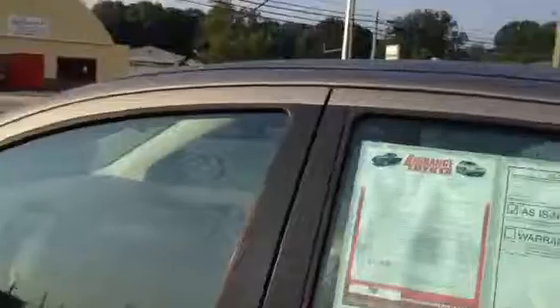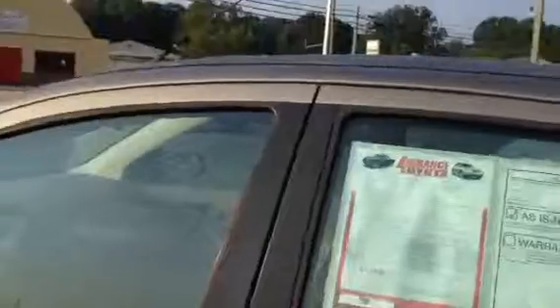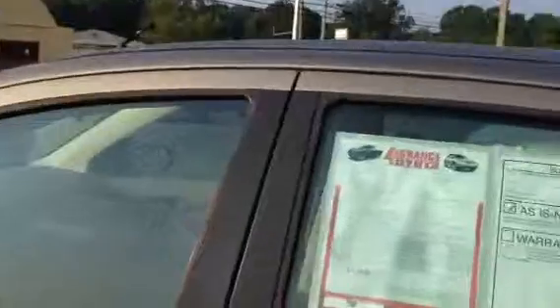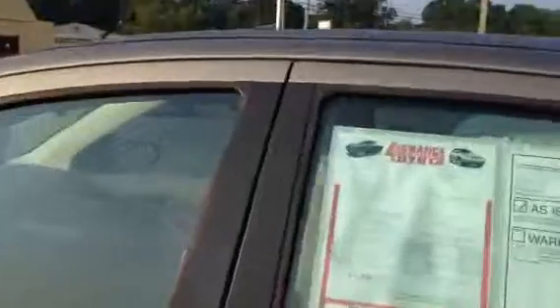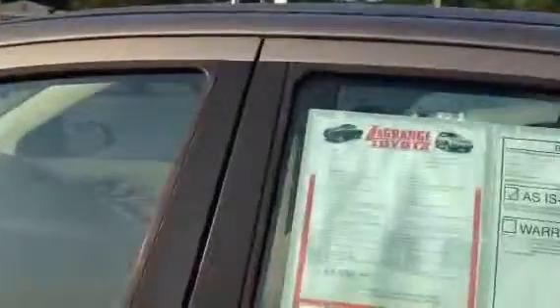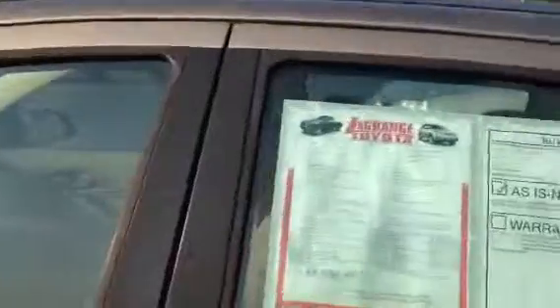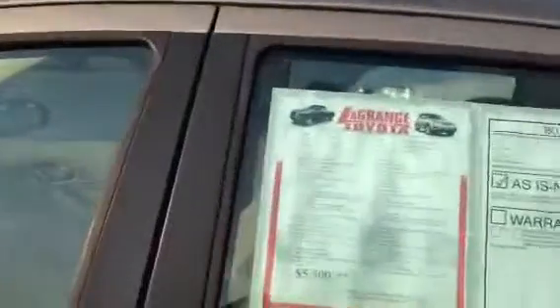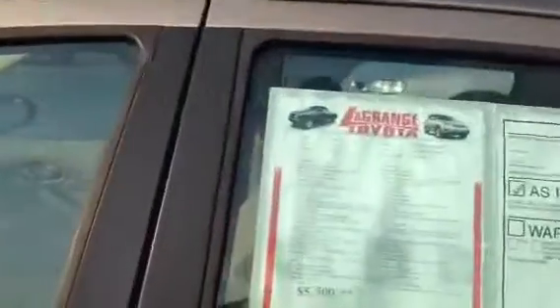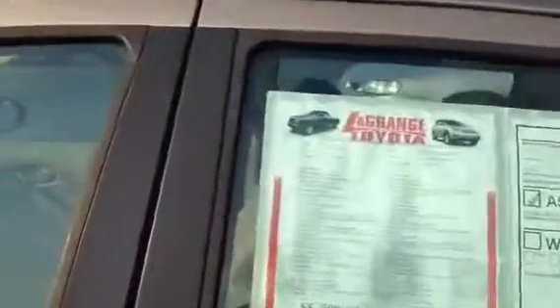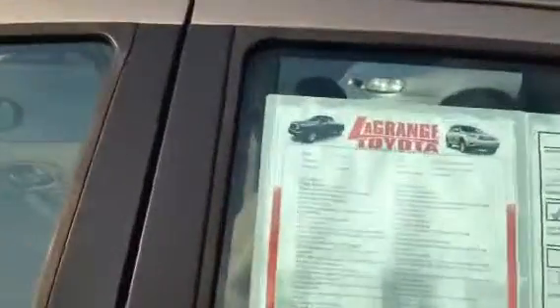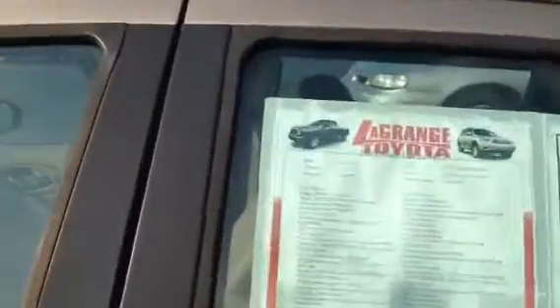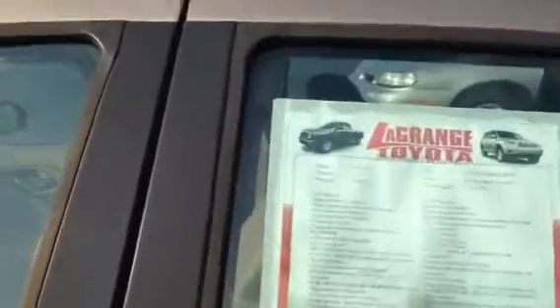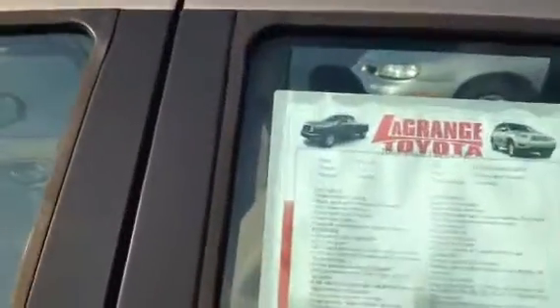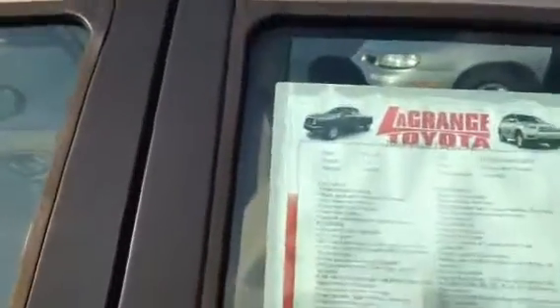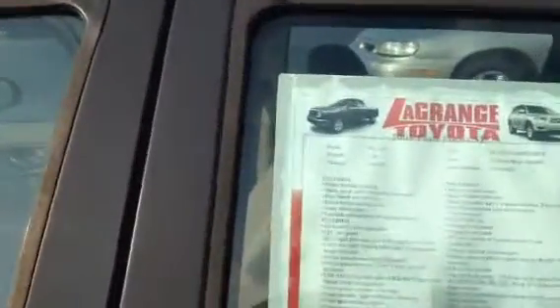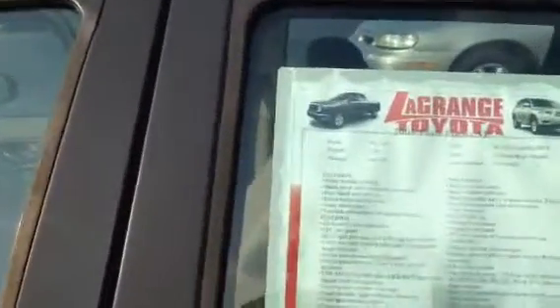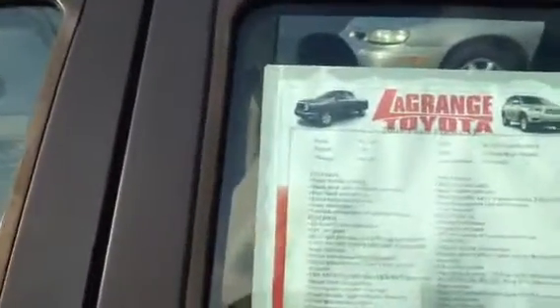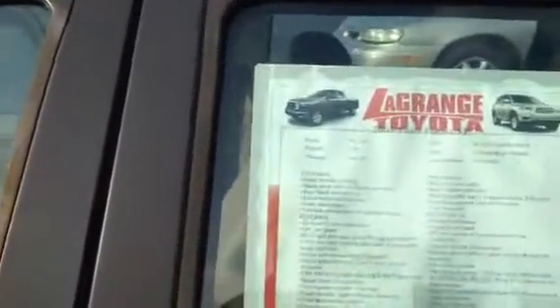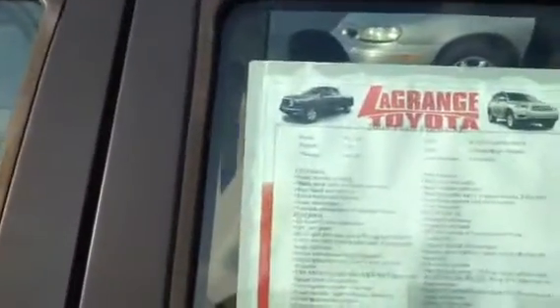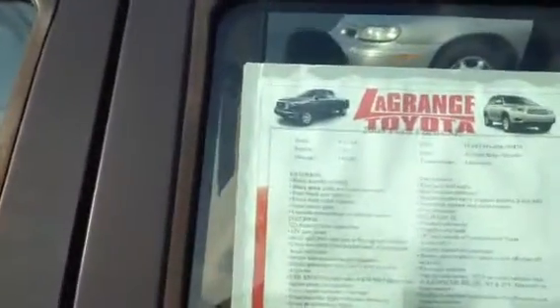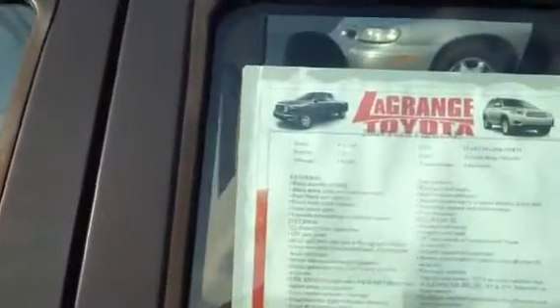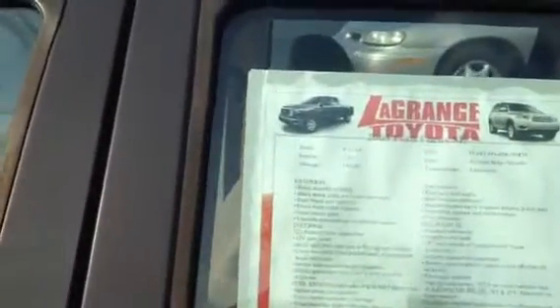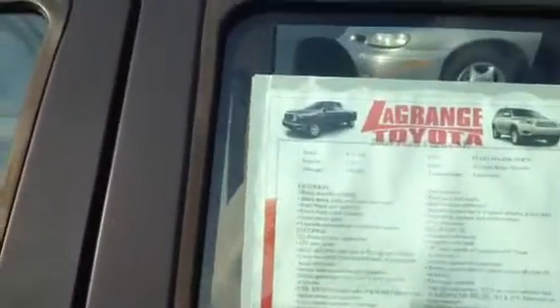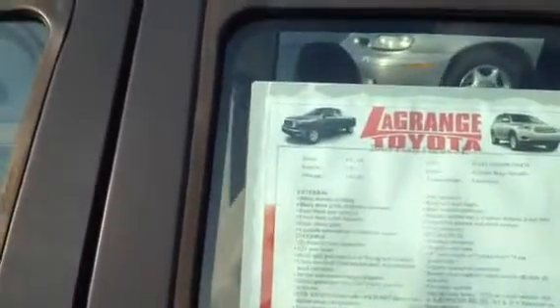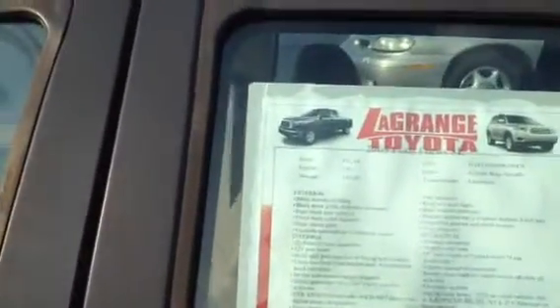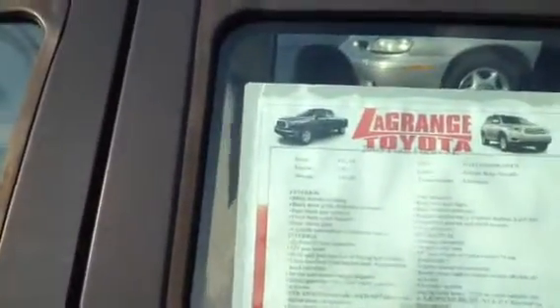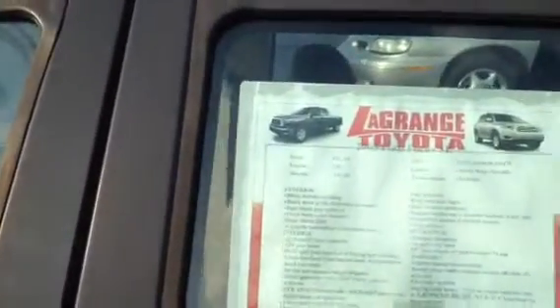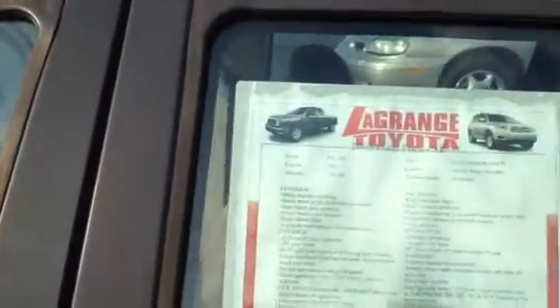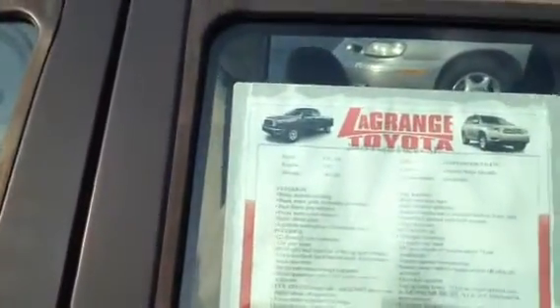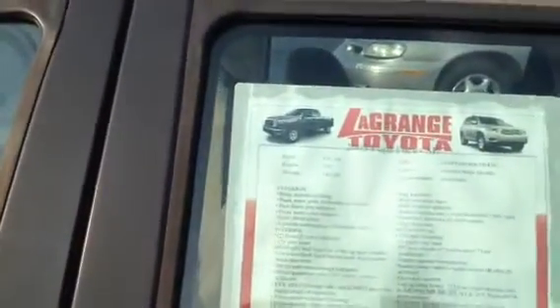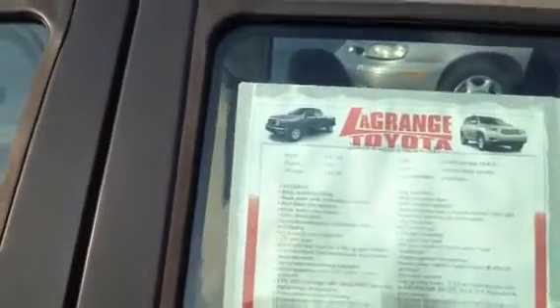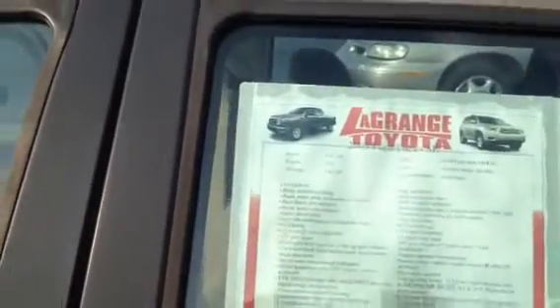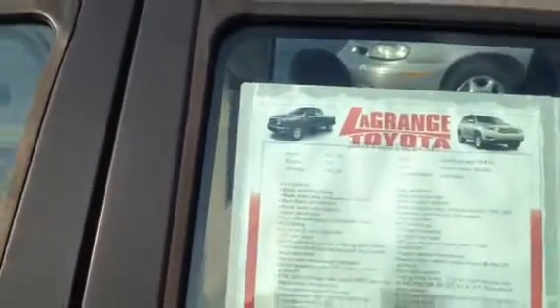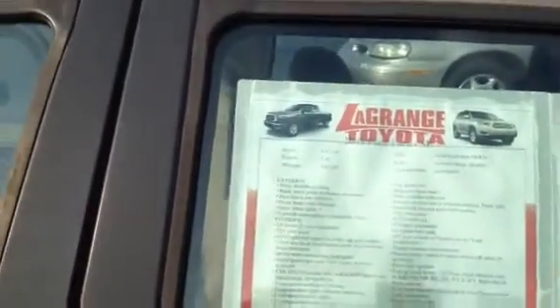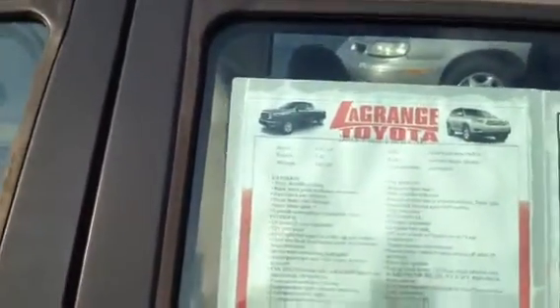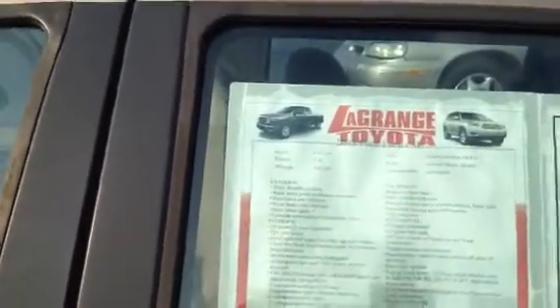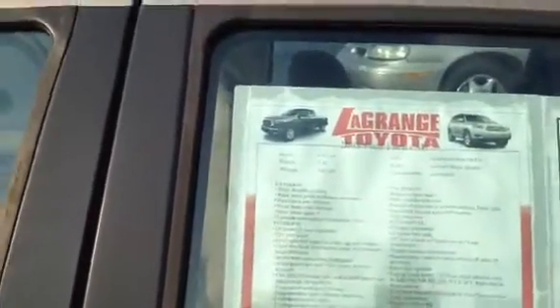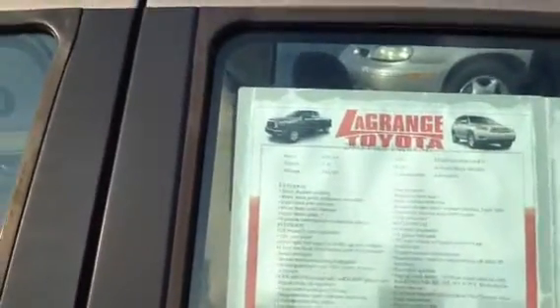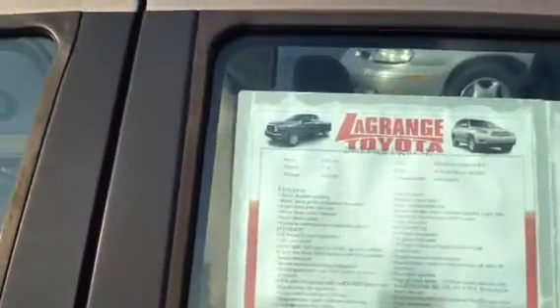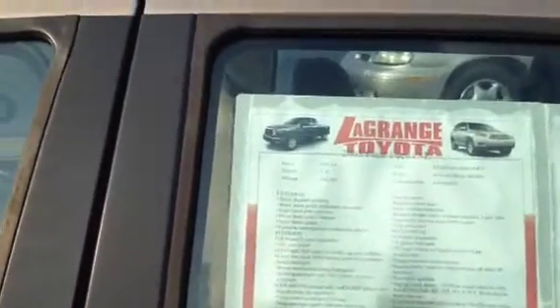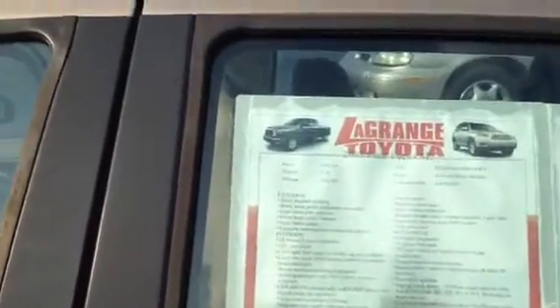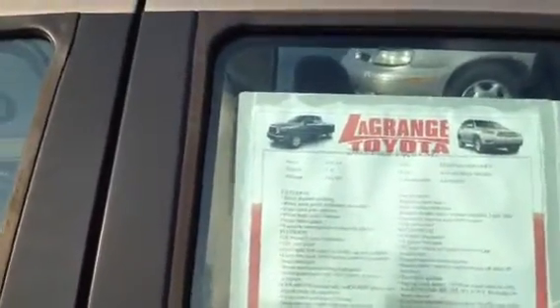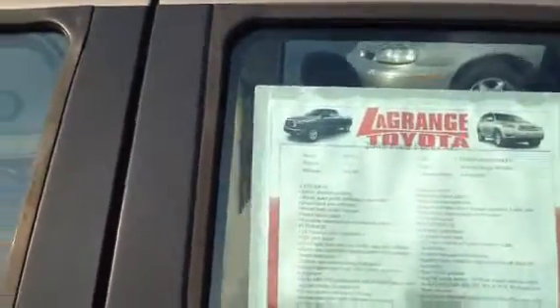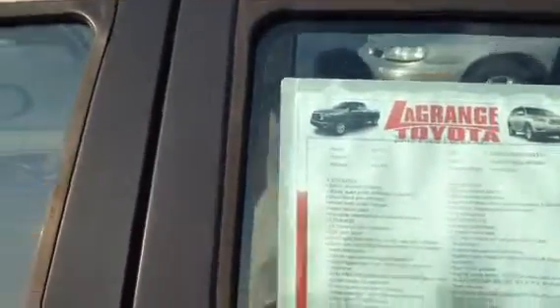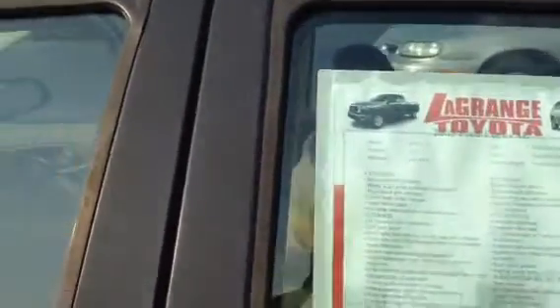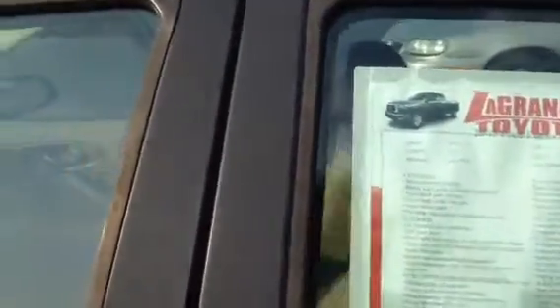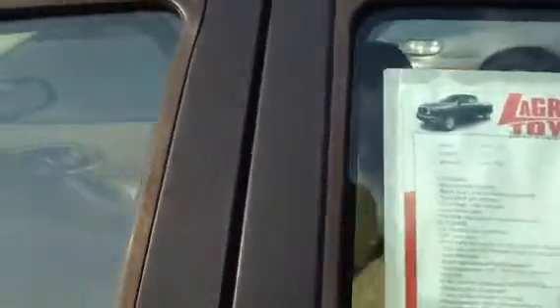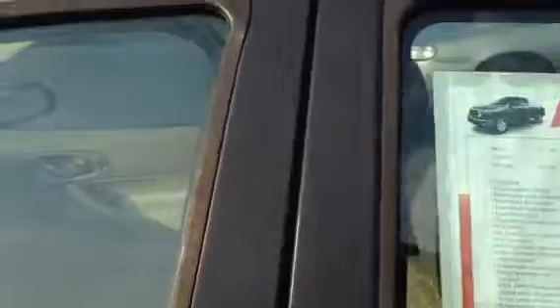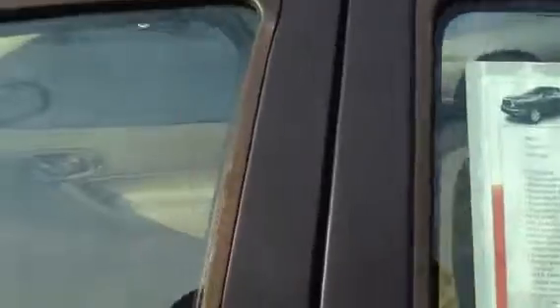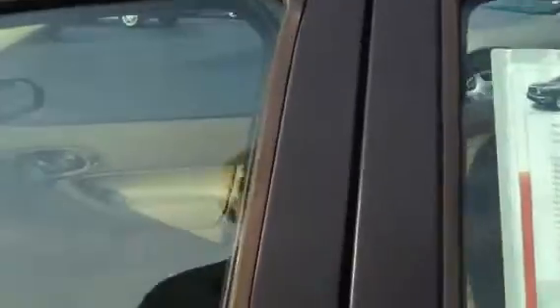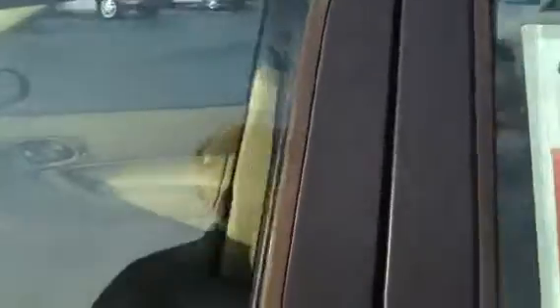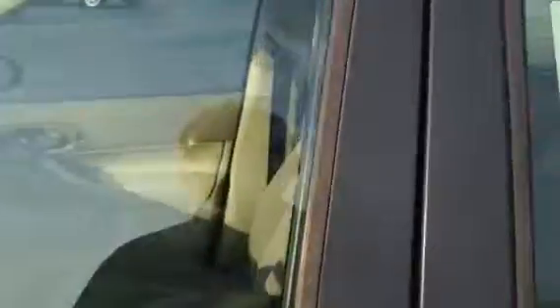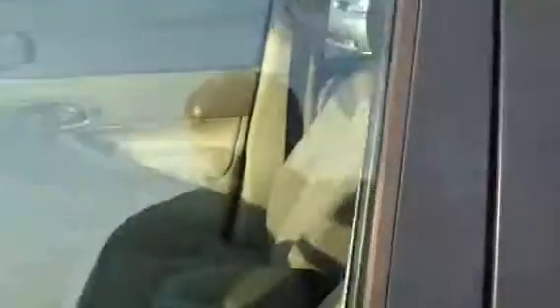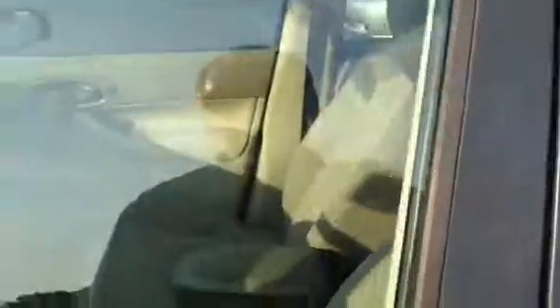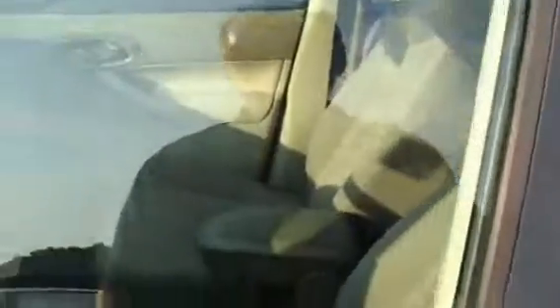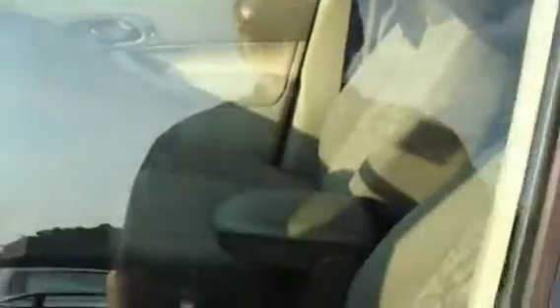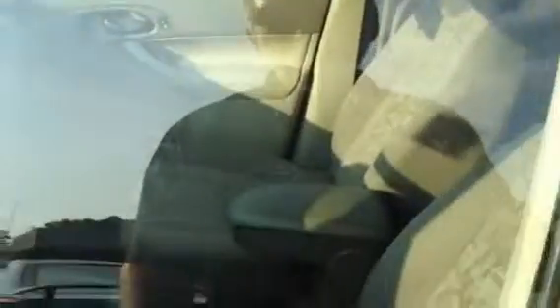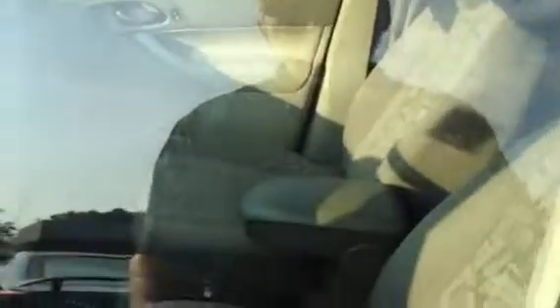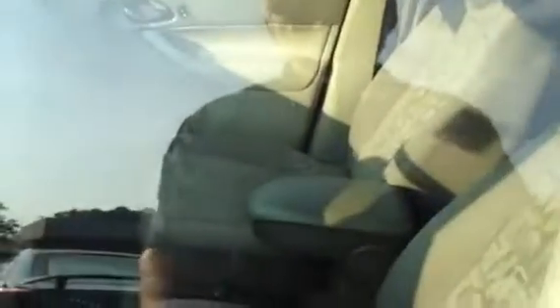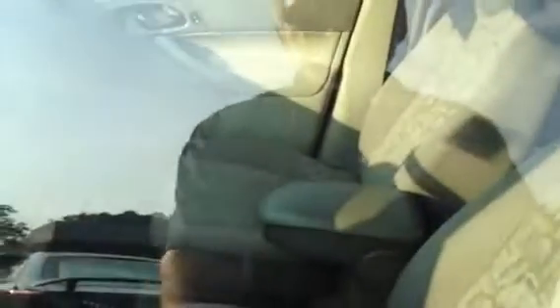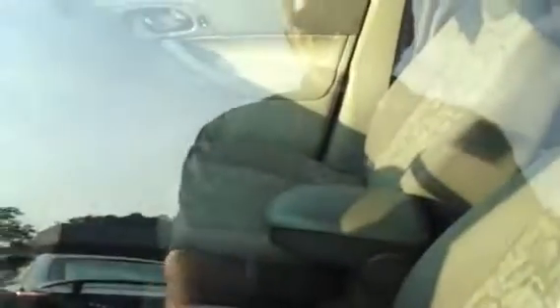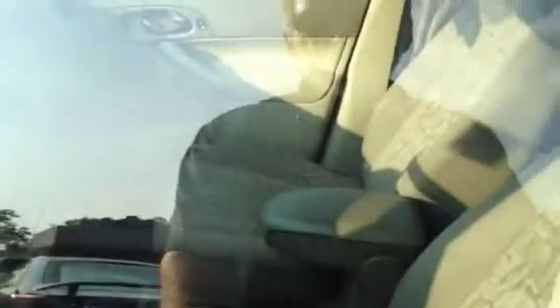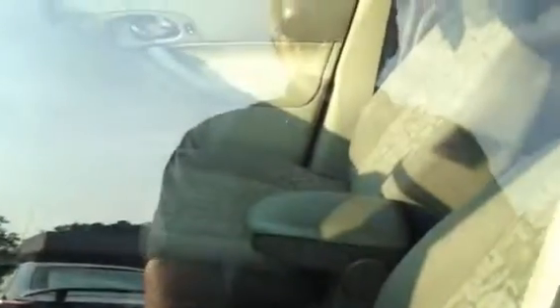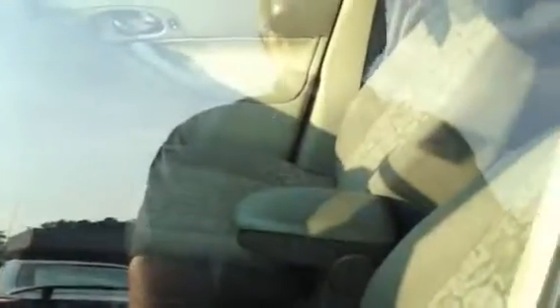Here's a sticker on it. Got 140,000 miles on it, it says. Got a good price on it.